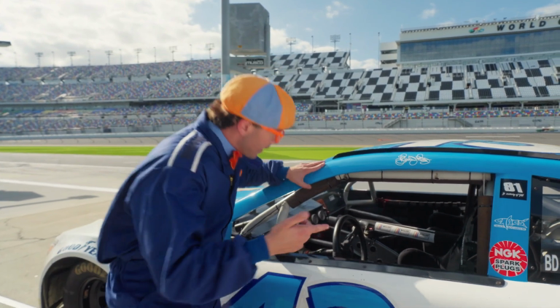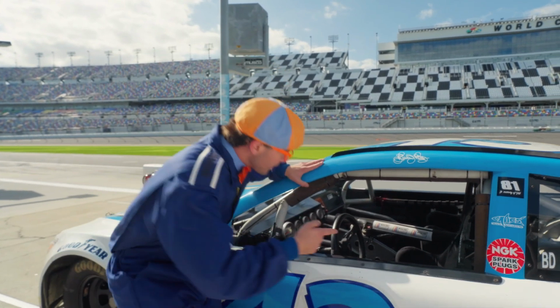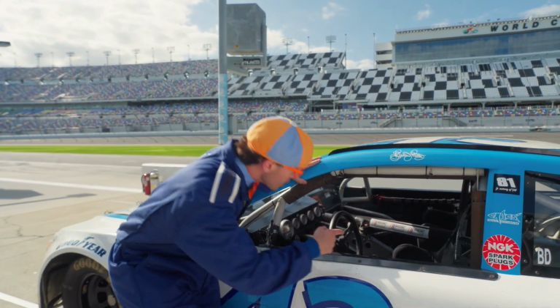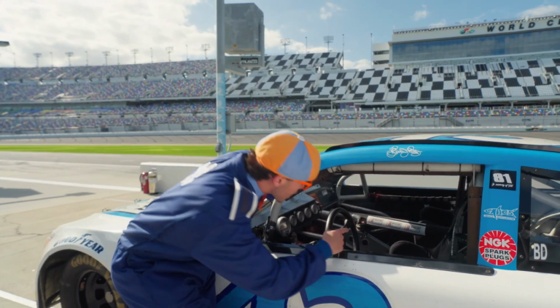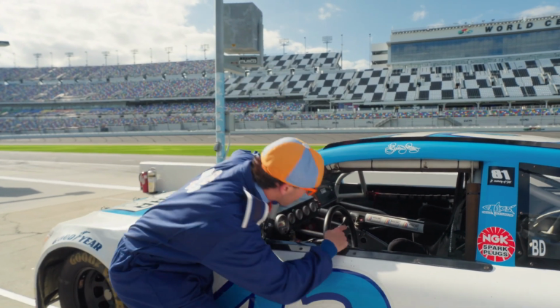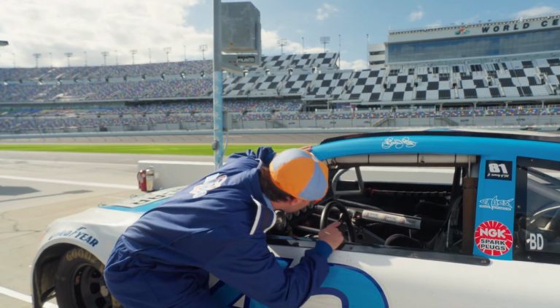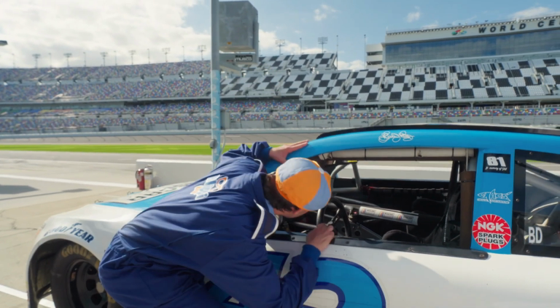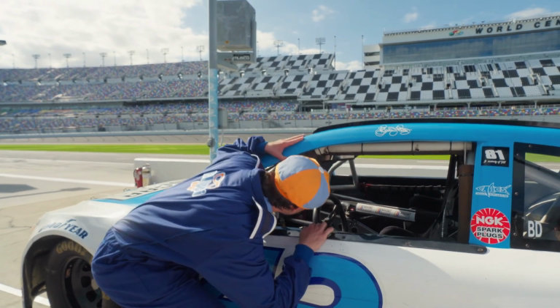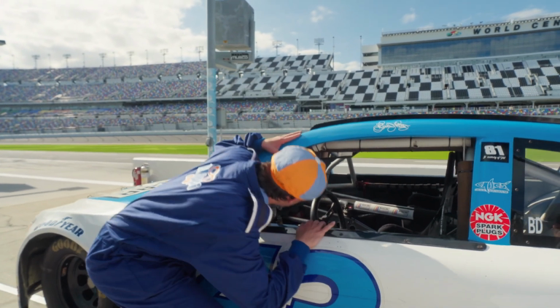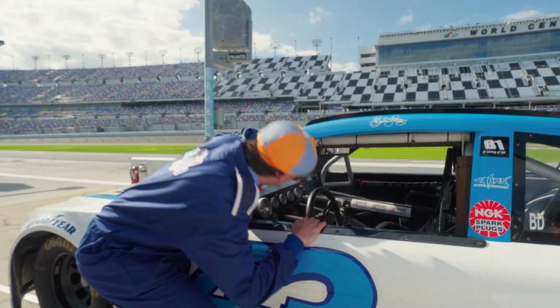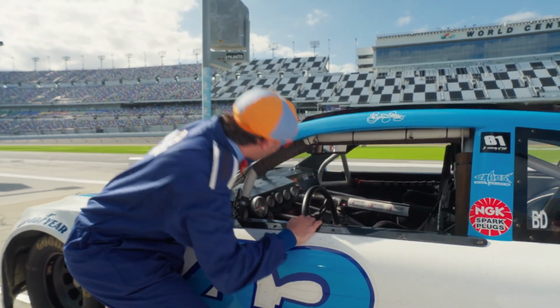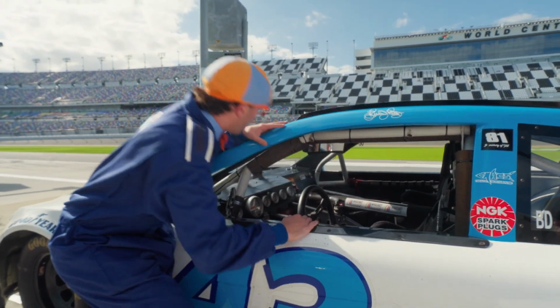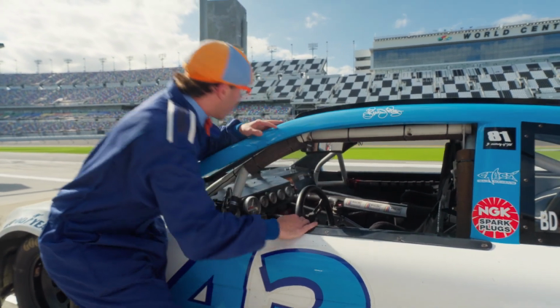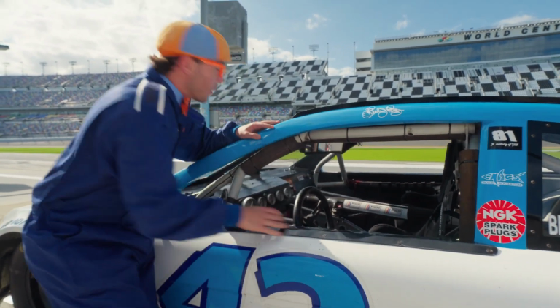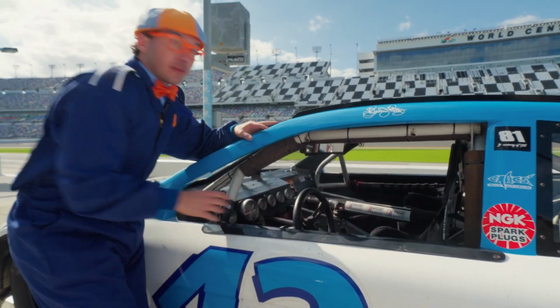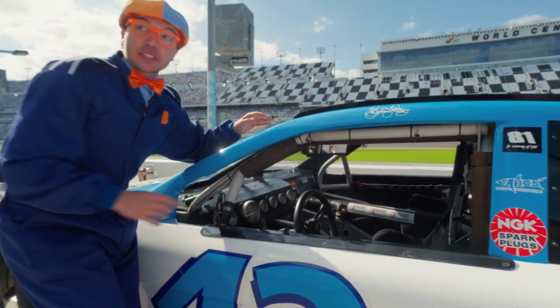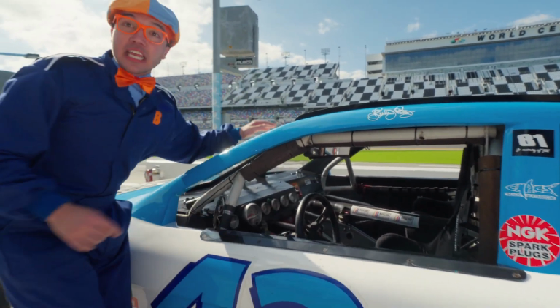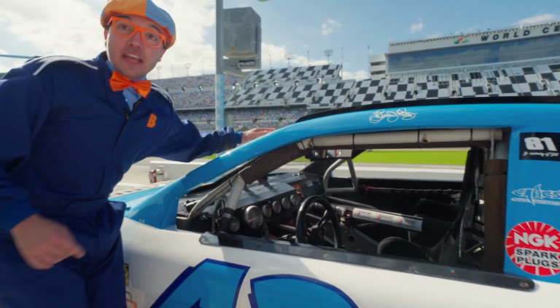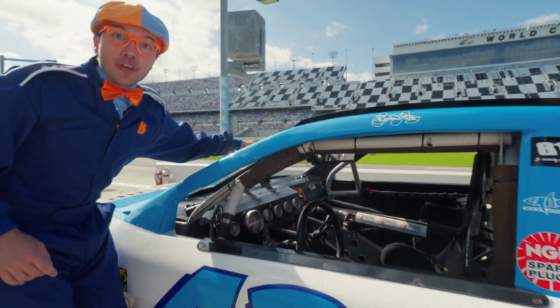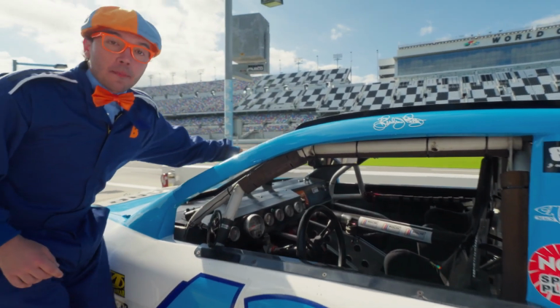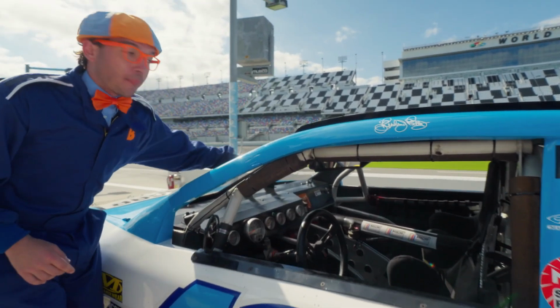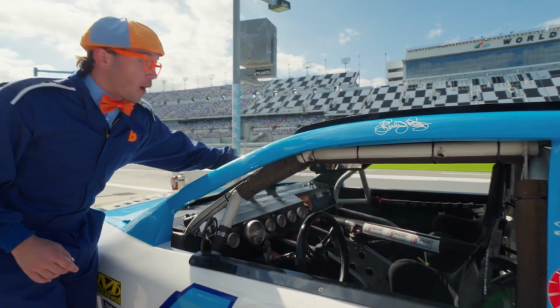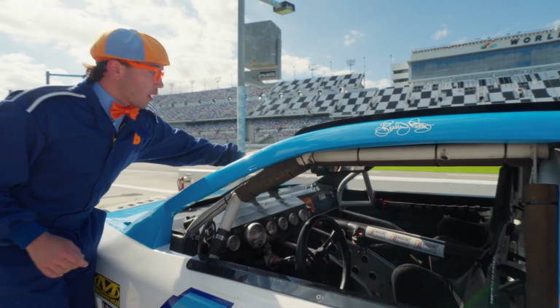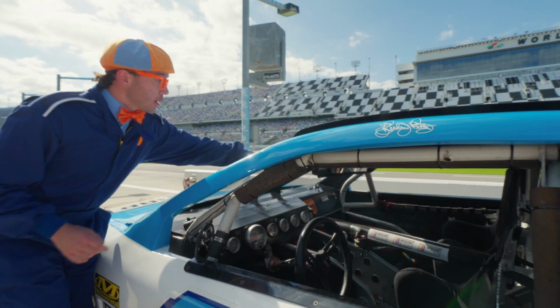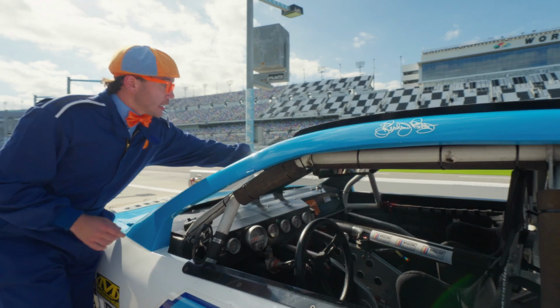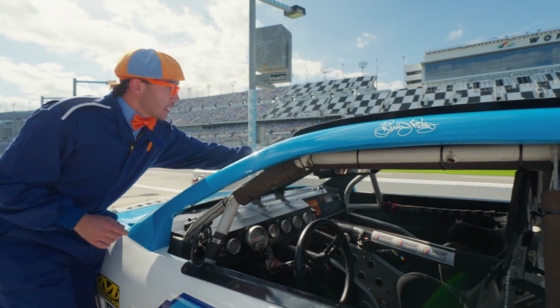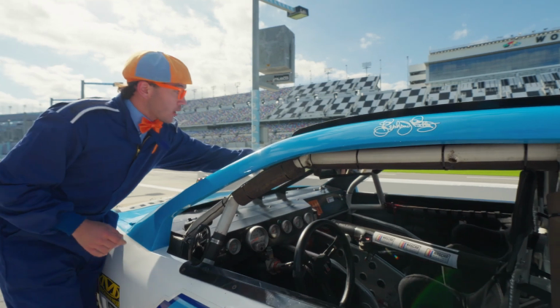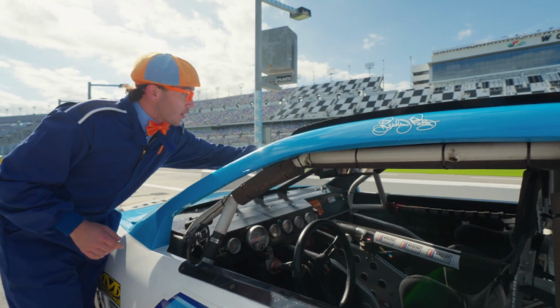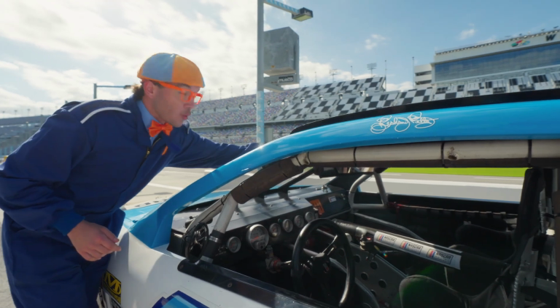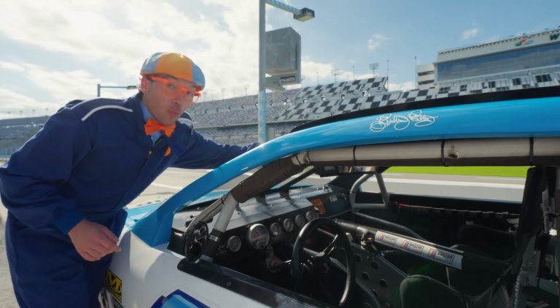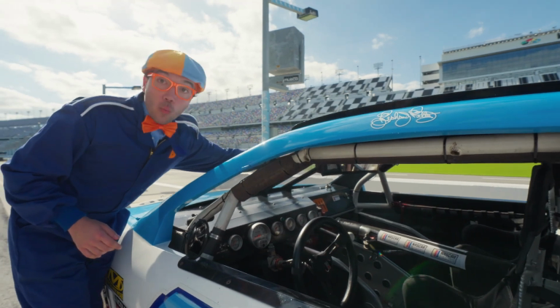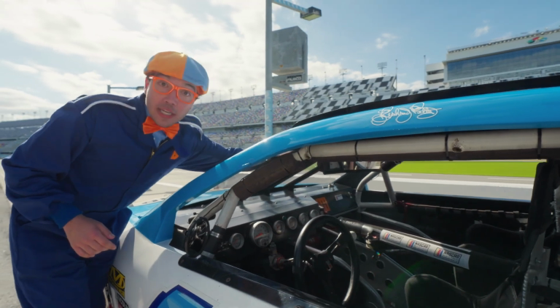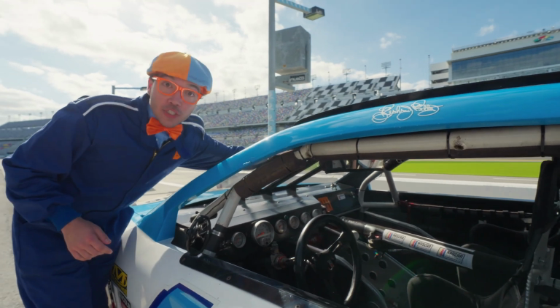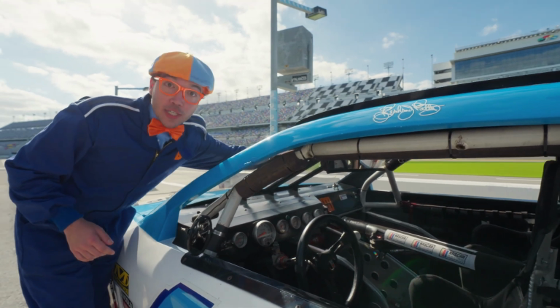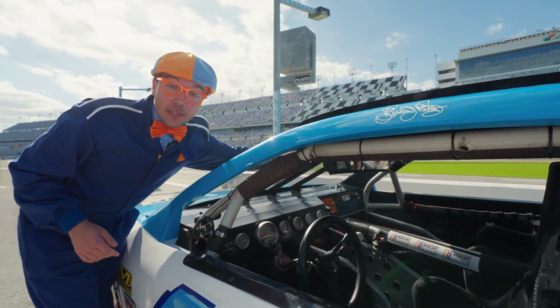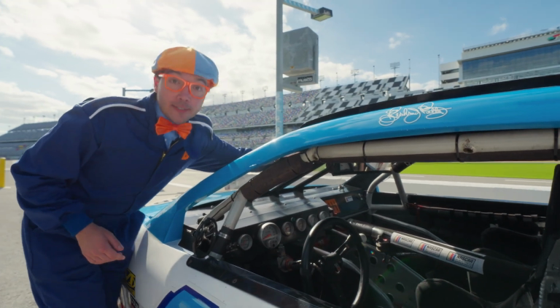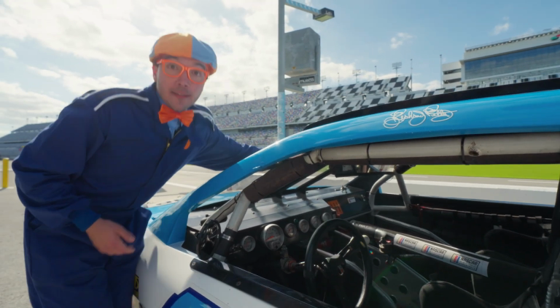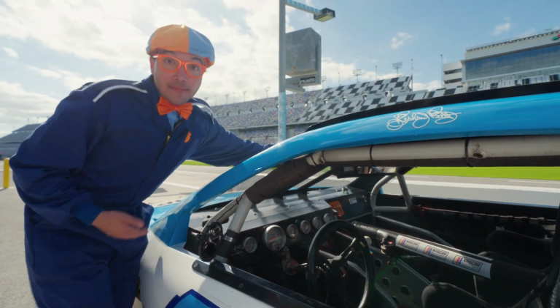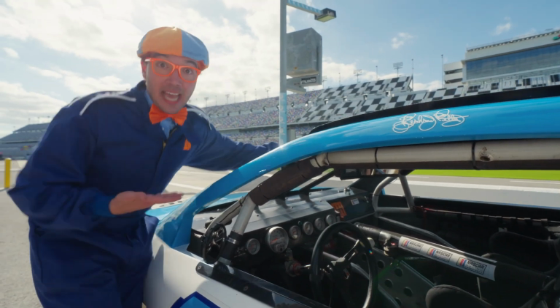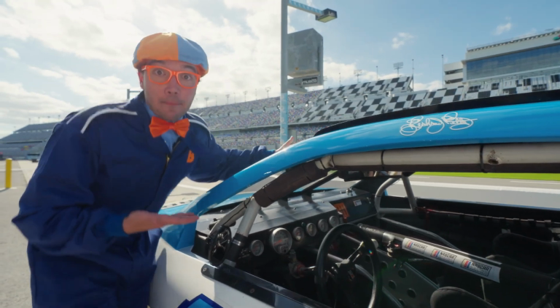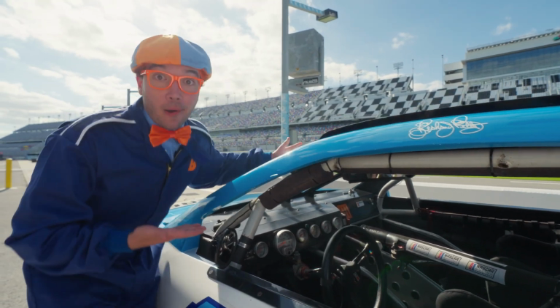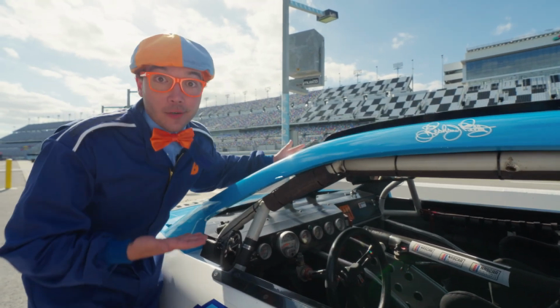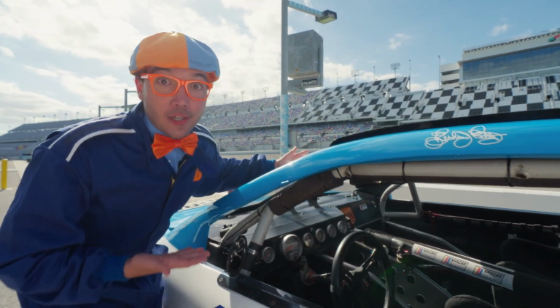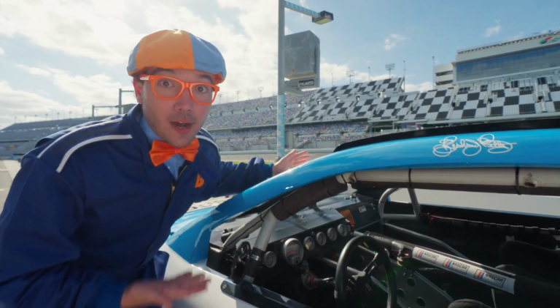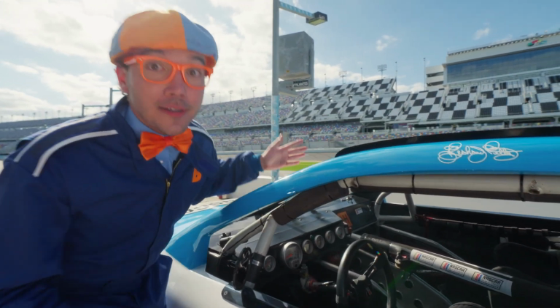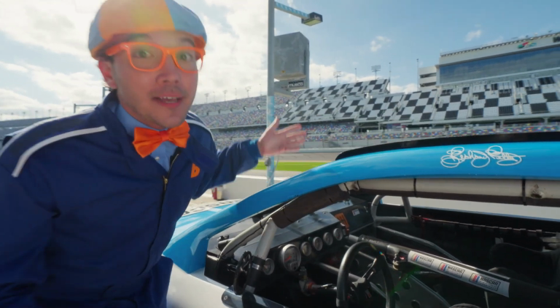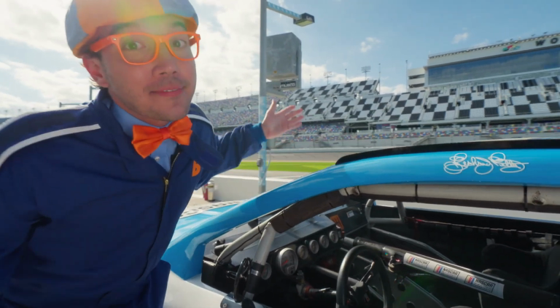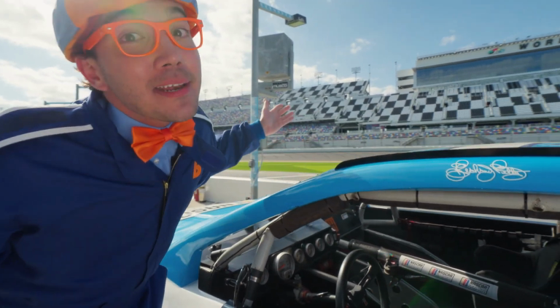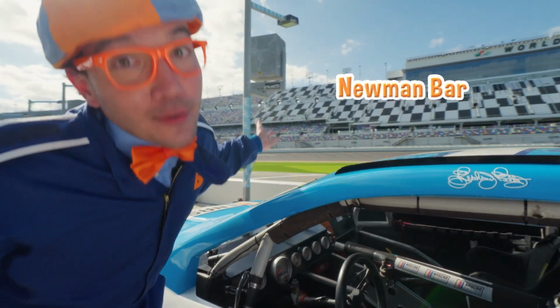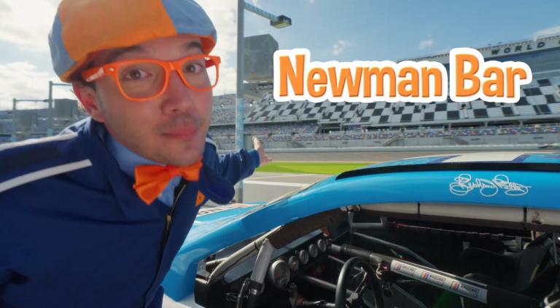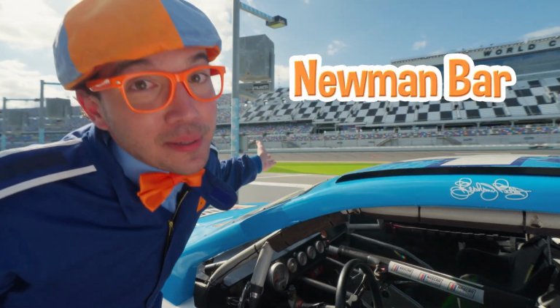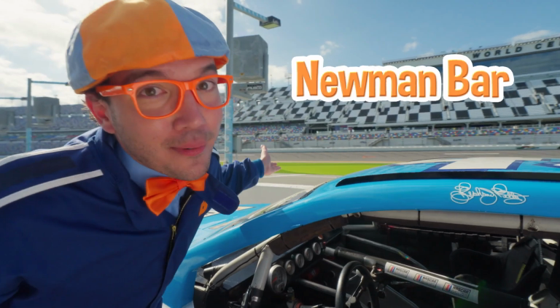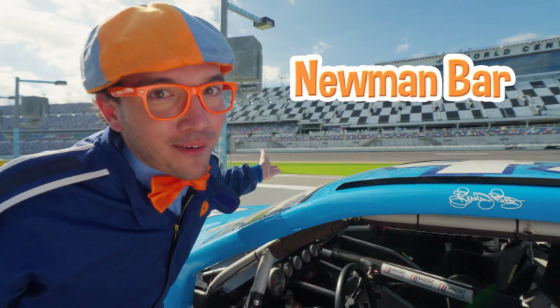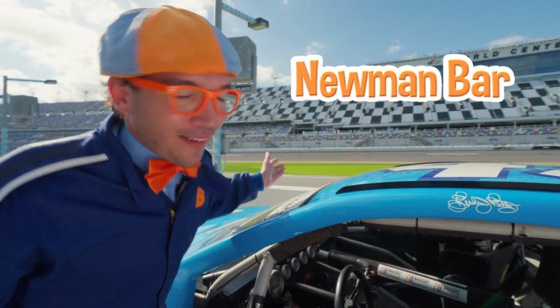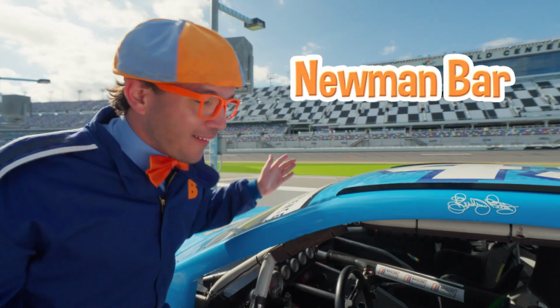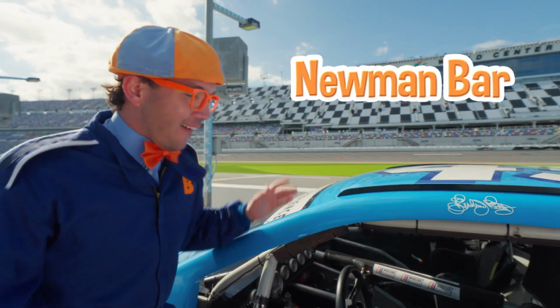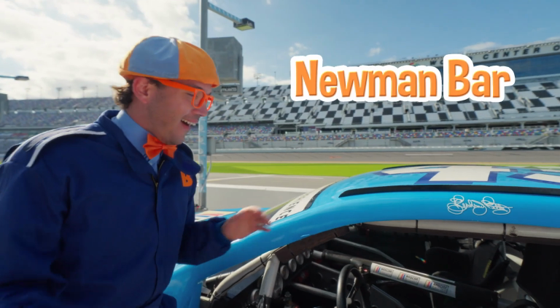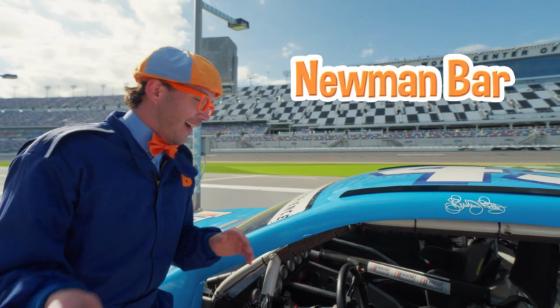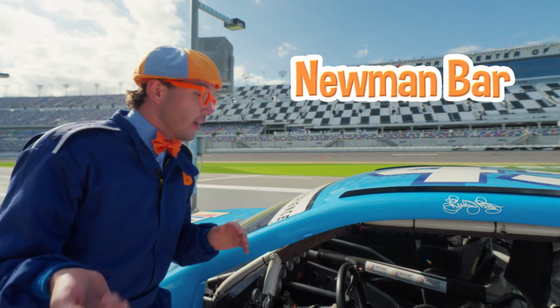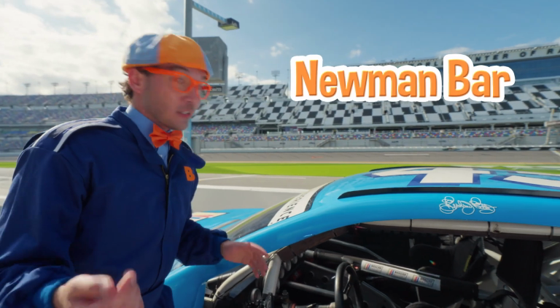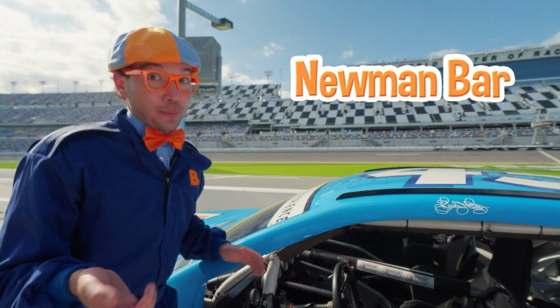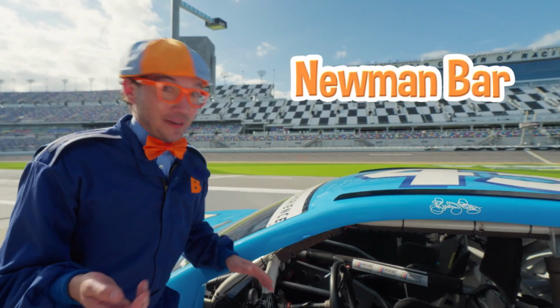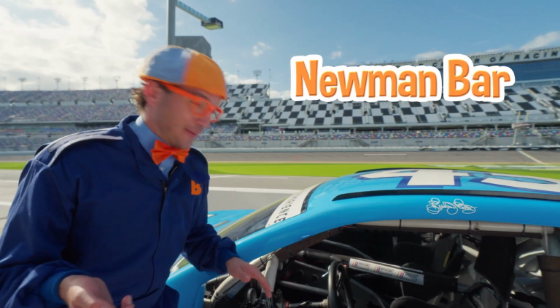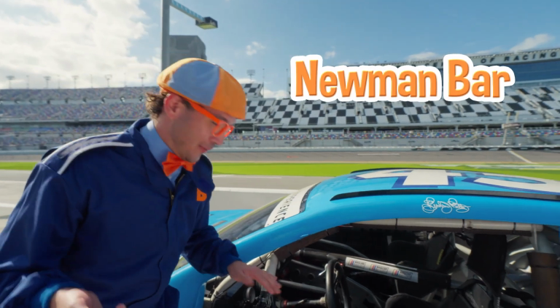Hey look! There's even a bar here on the windshield! That bar's called the Newman bar! Pretty cool!